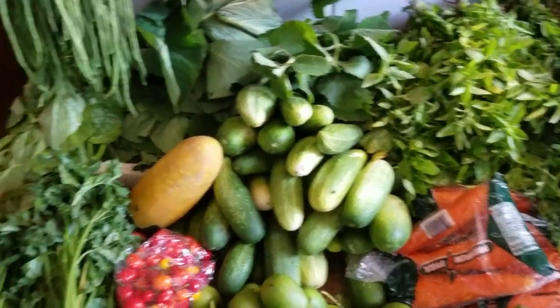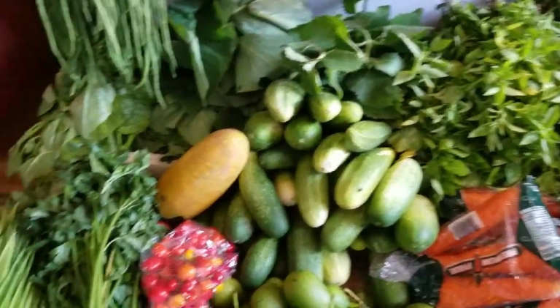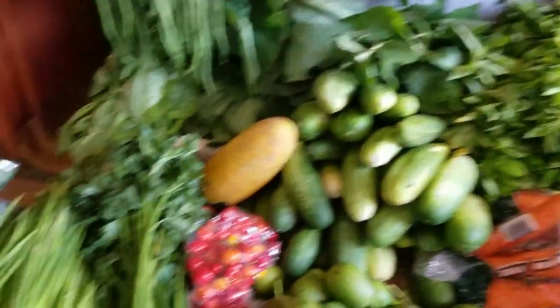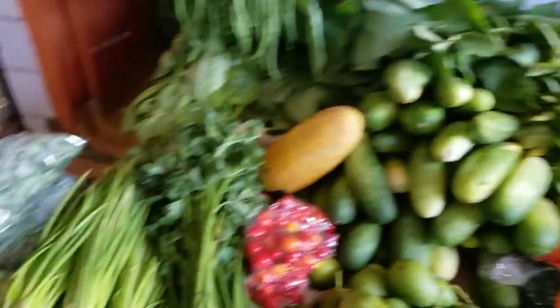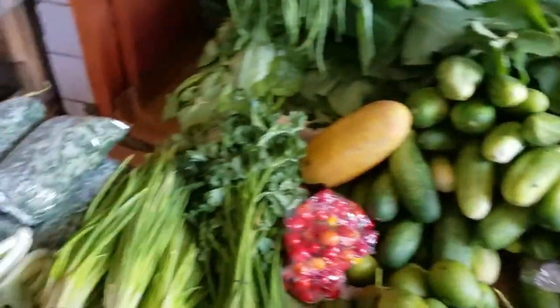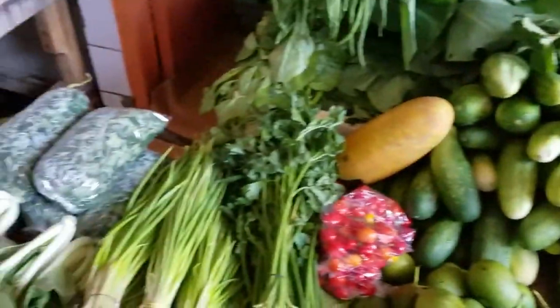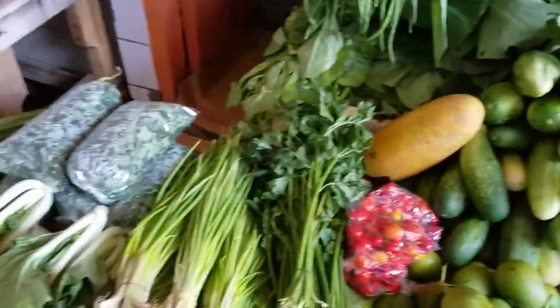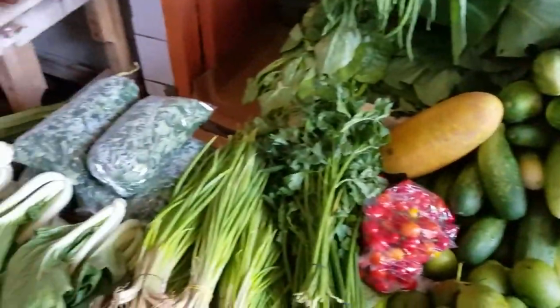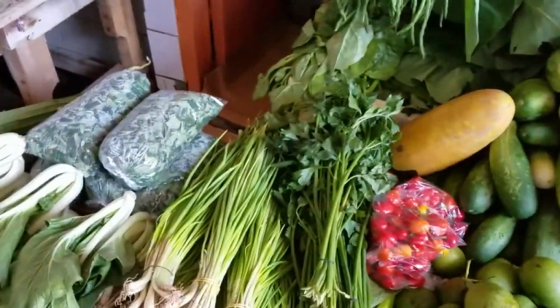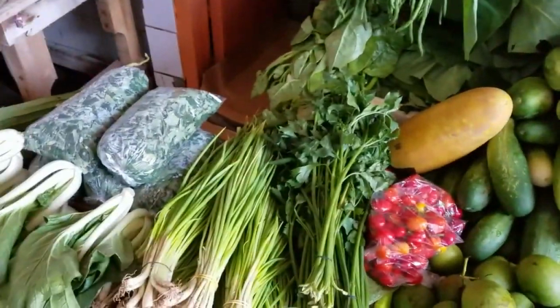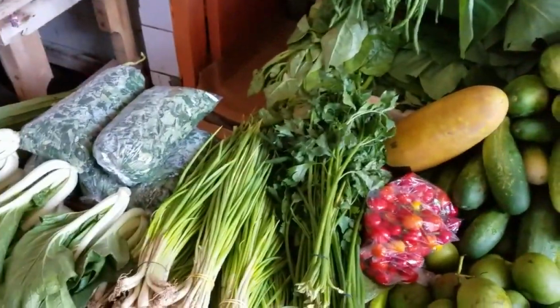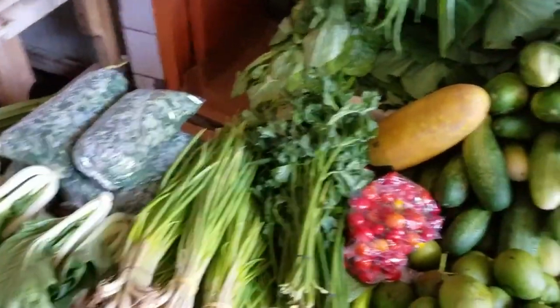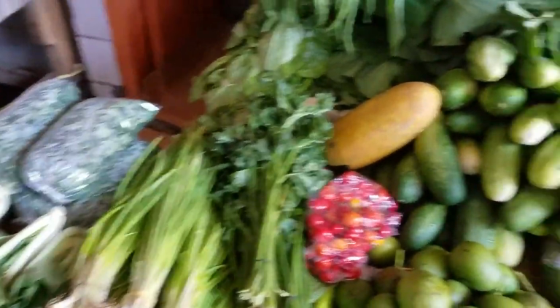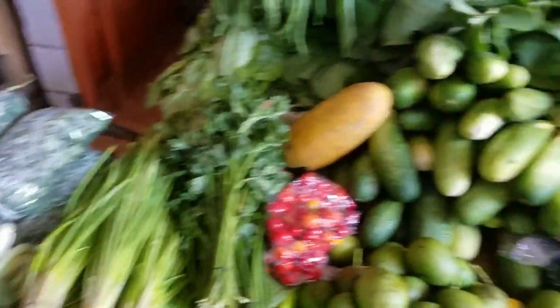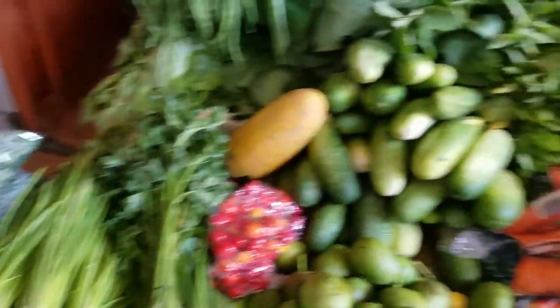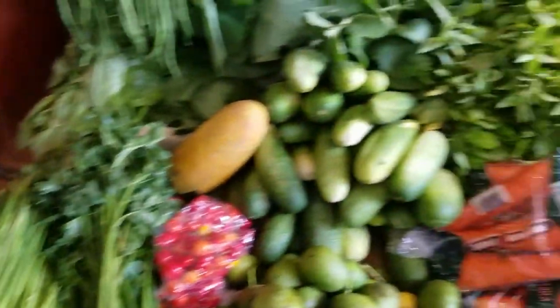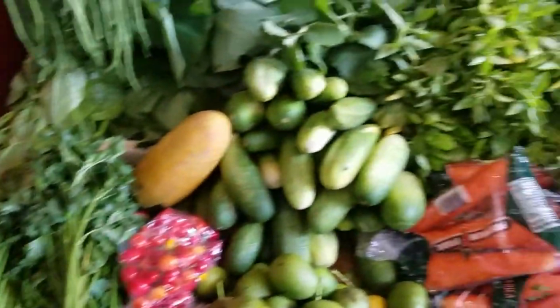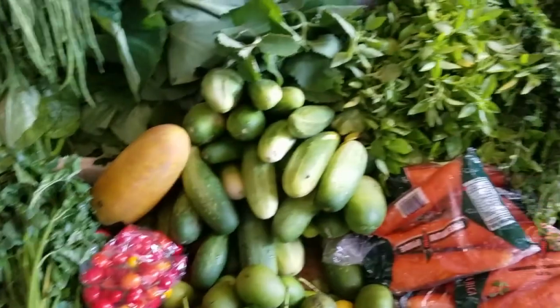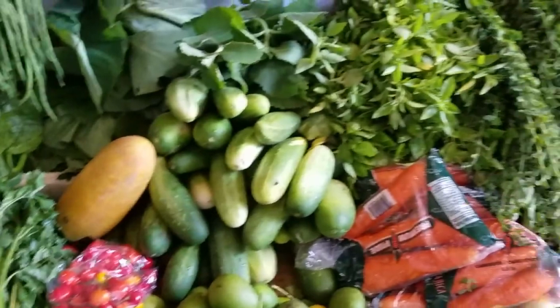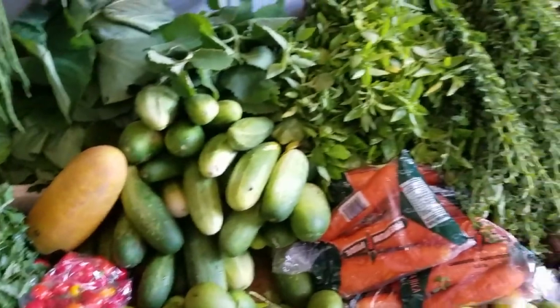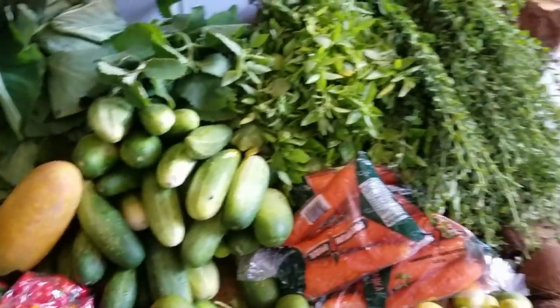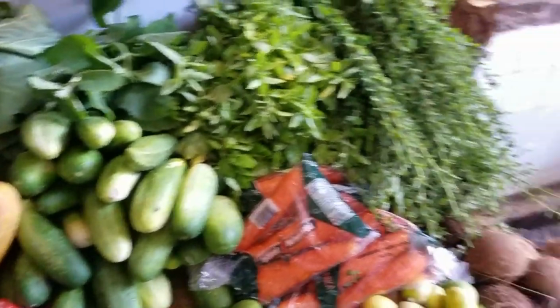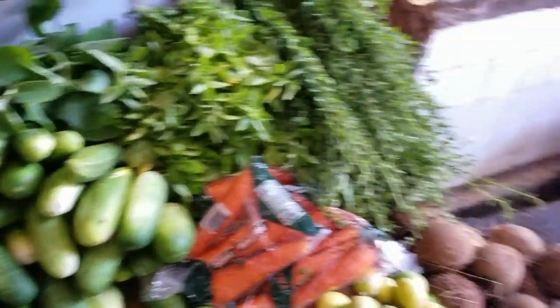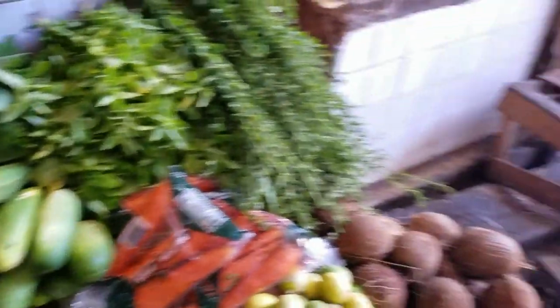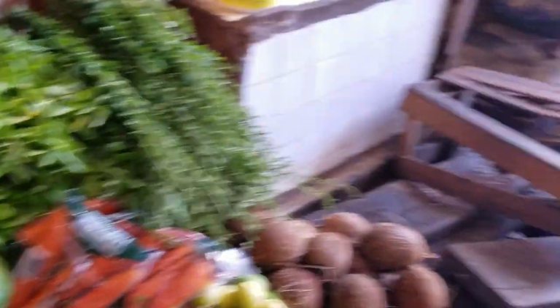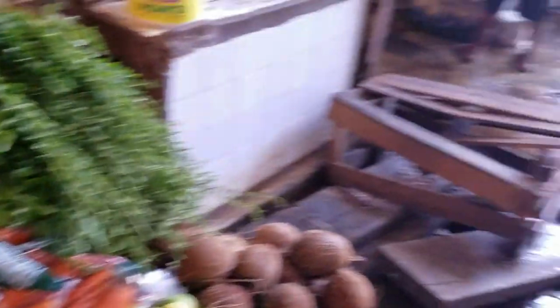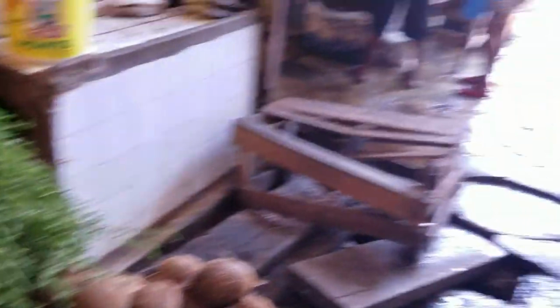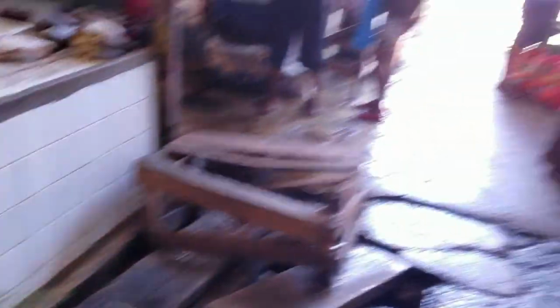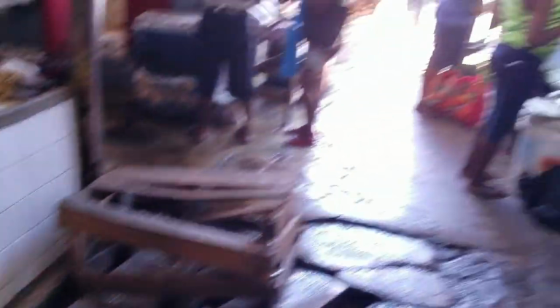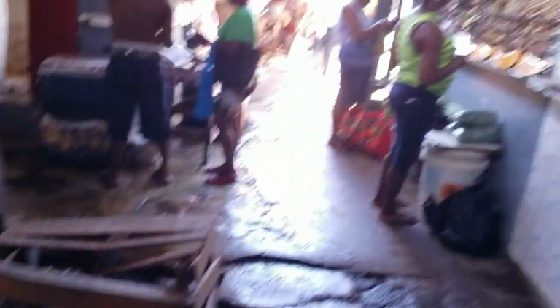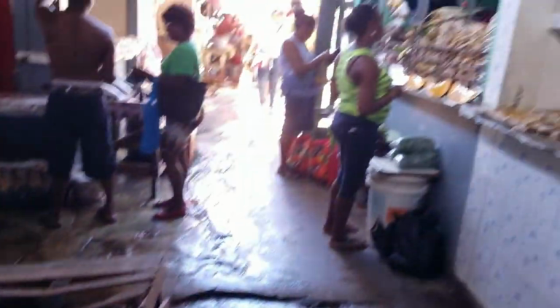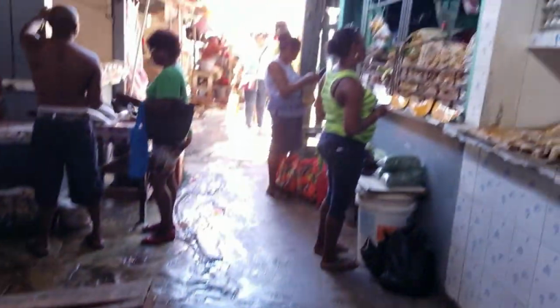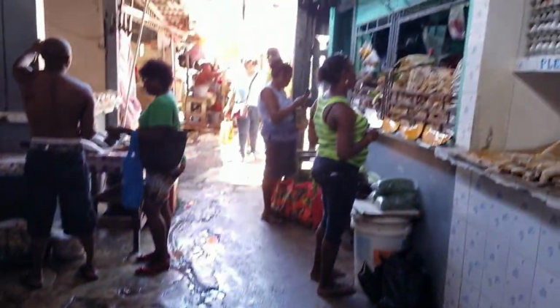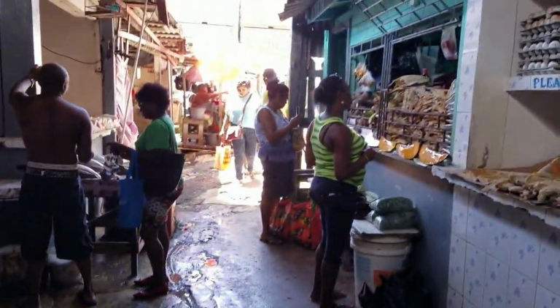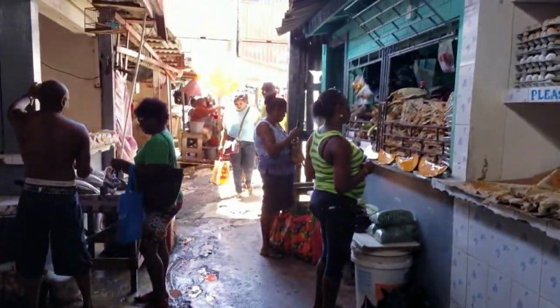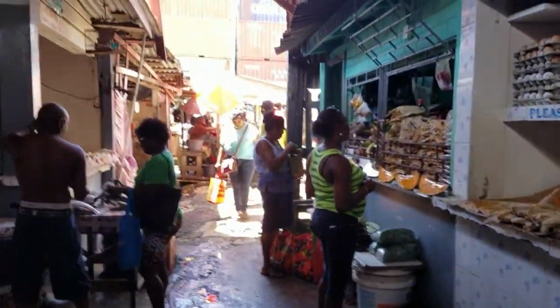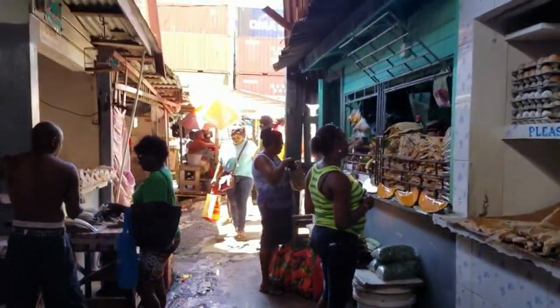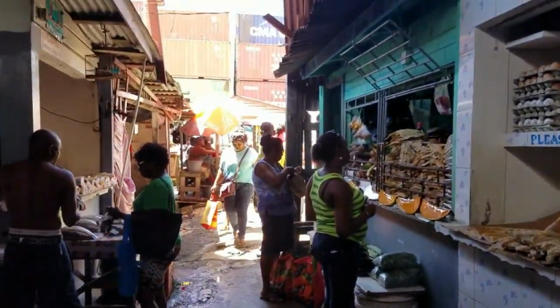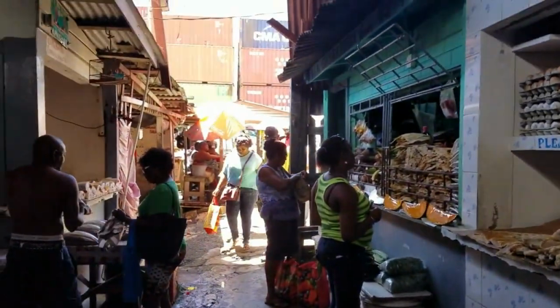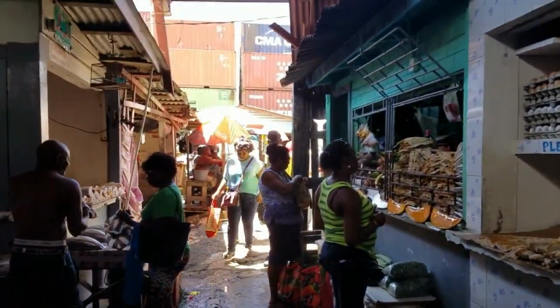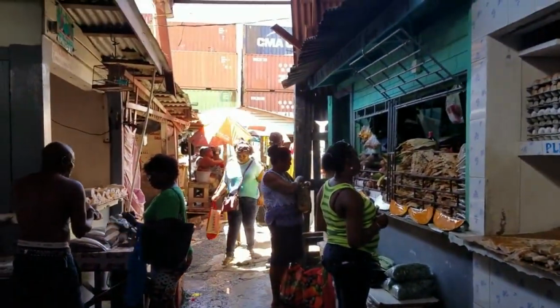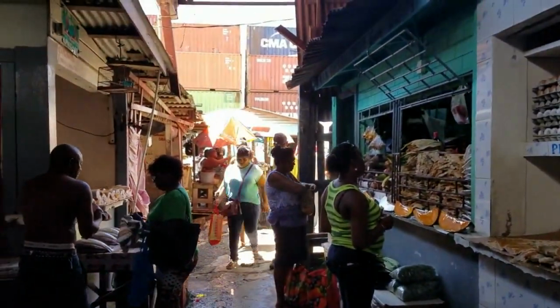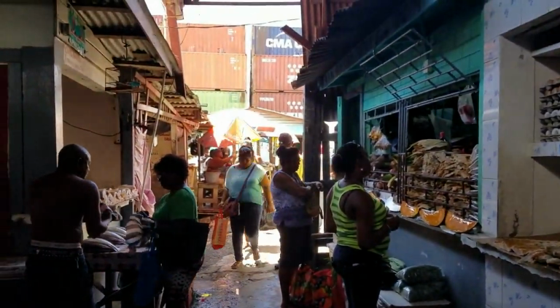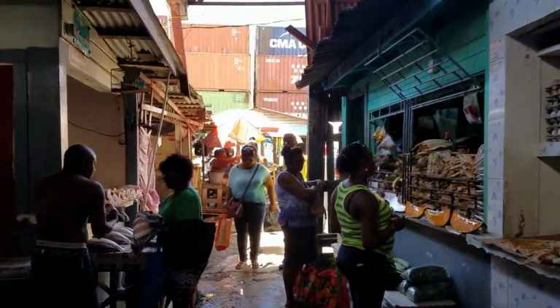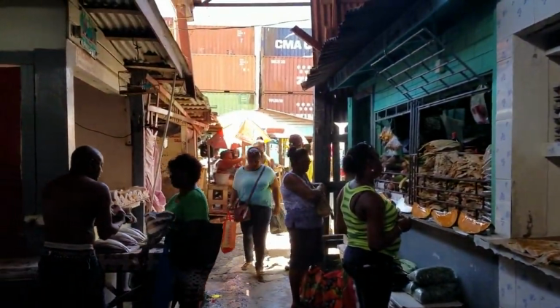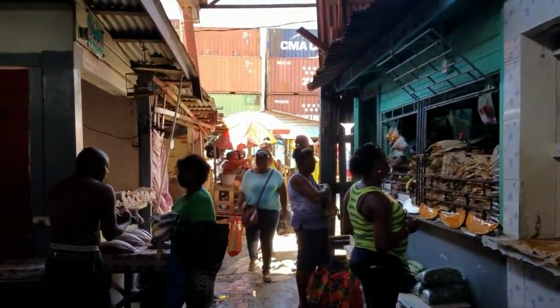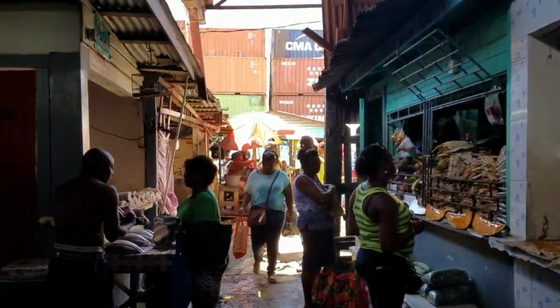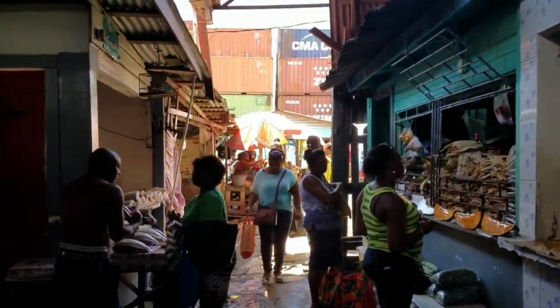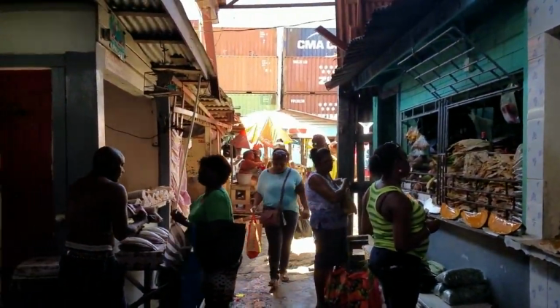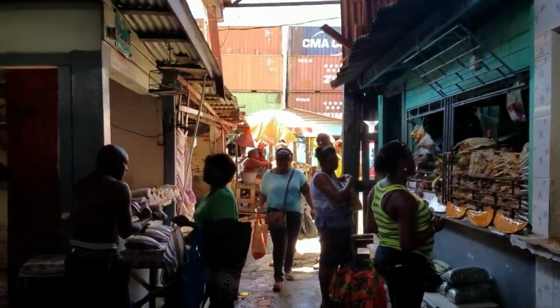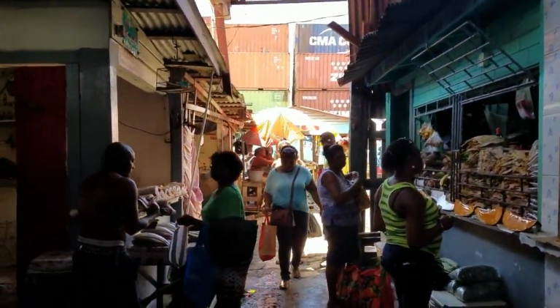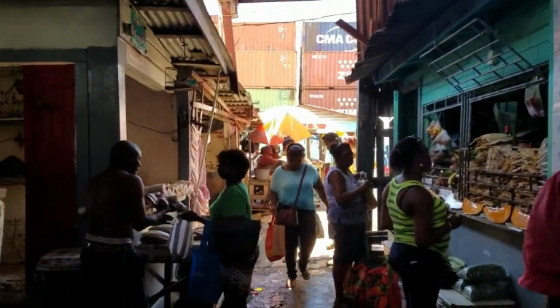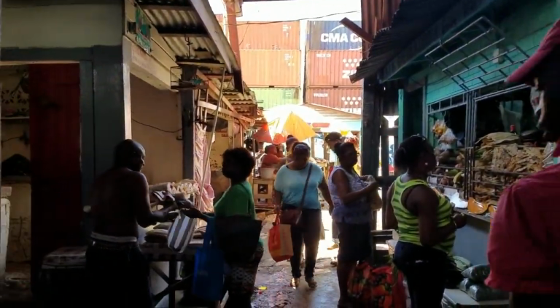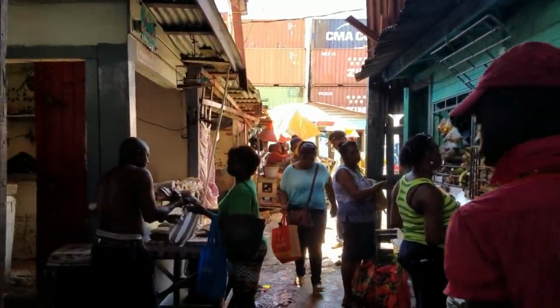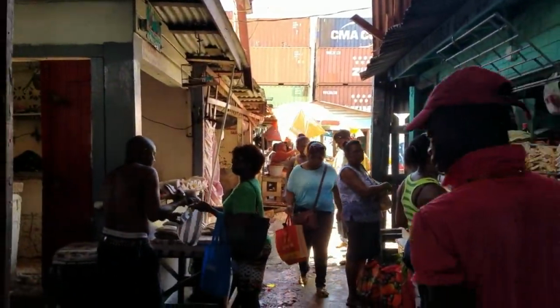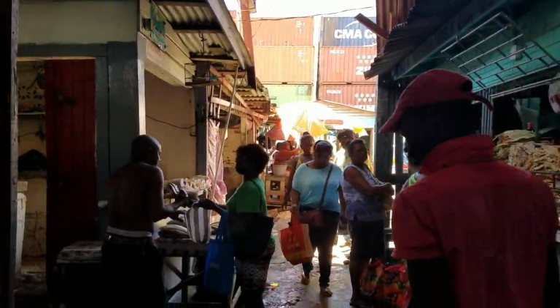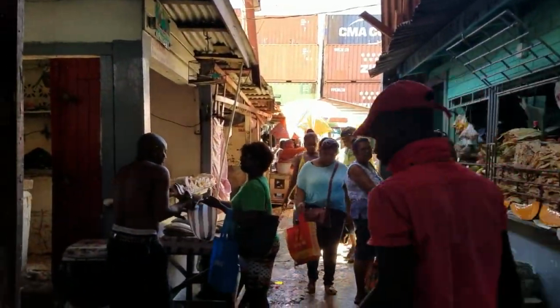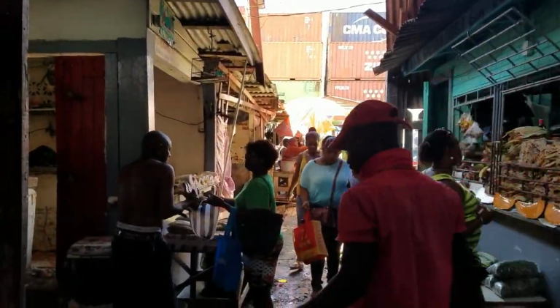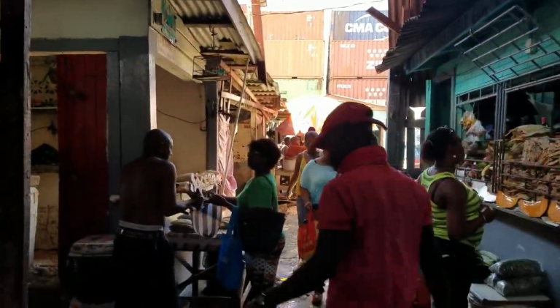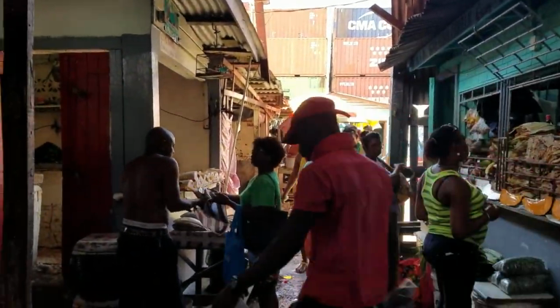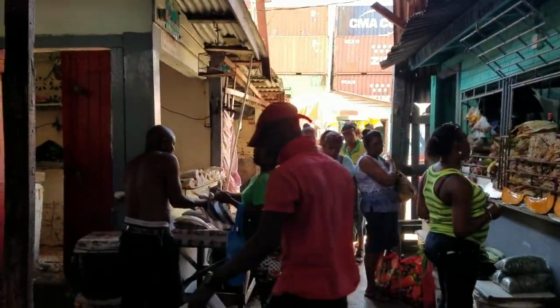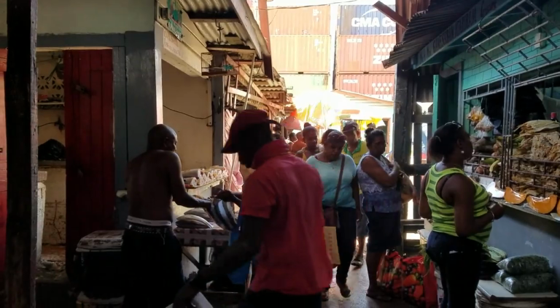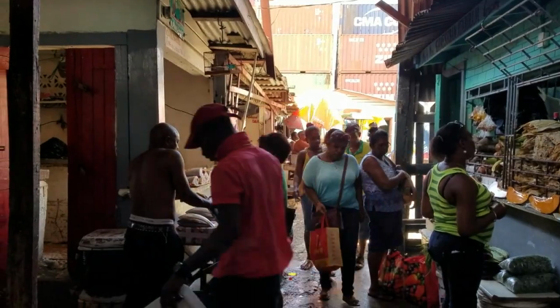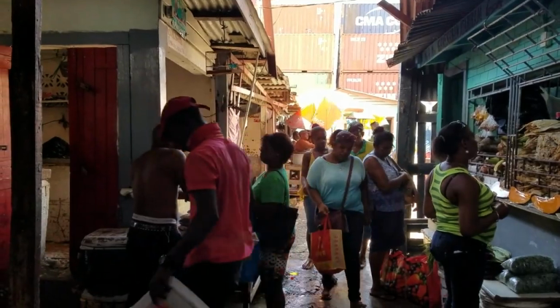So these are seasonings, greens, and the fish at the end of the market.